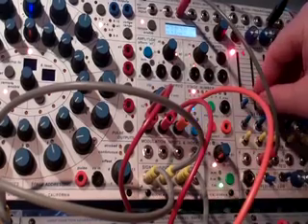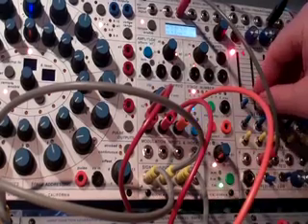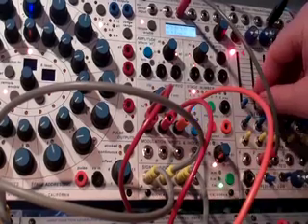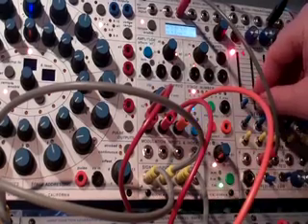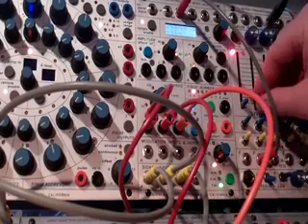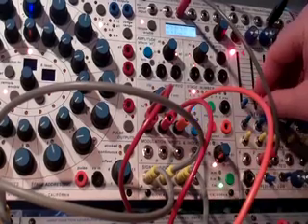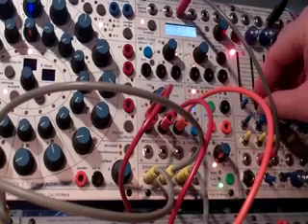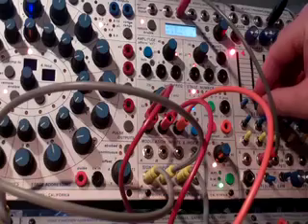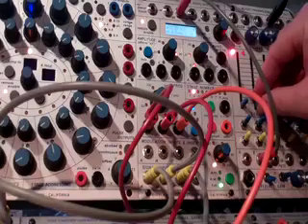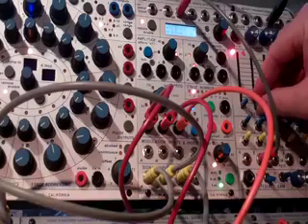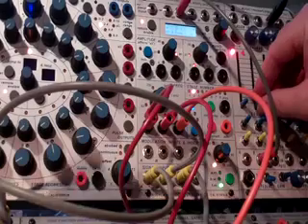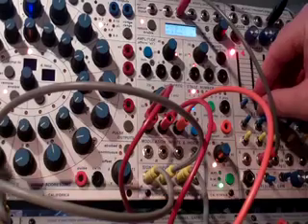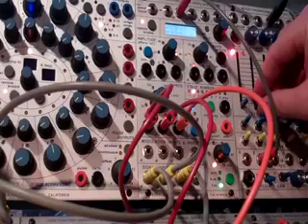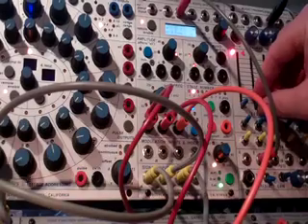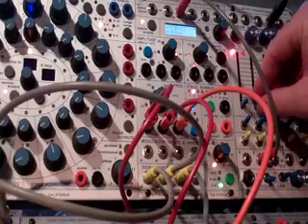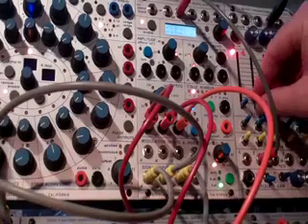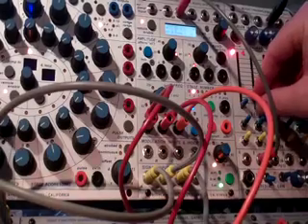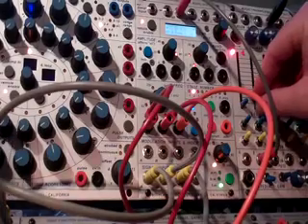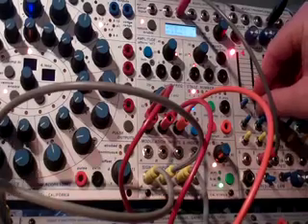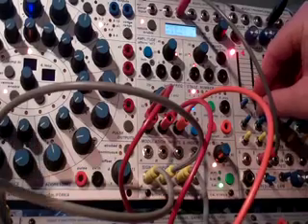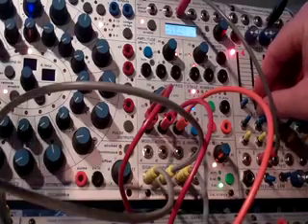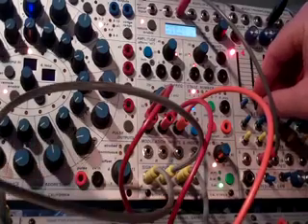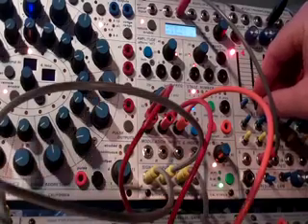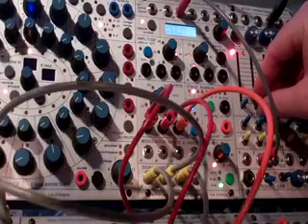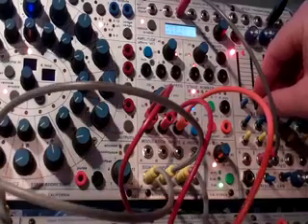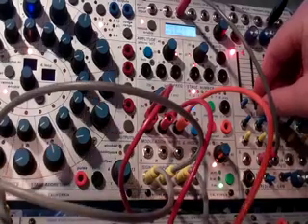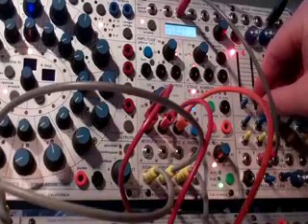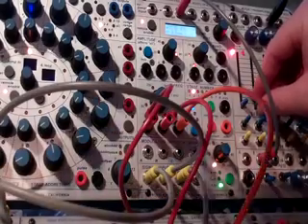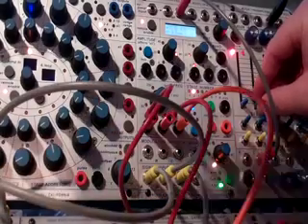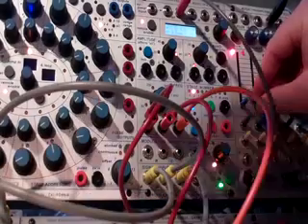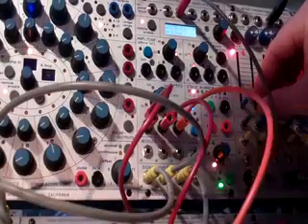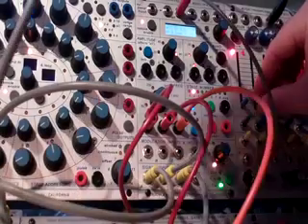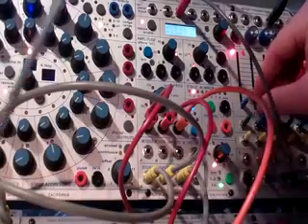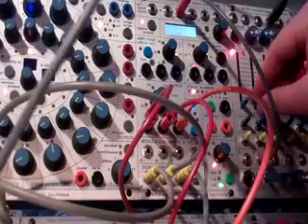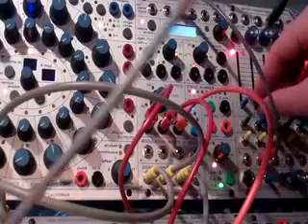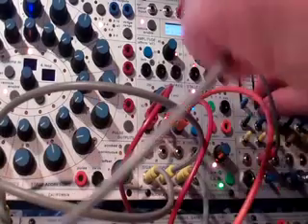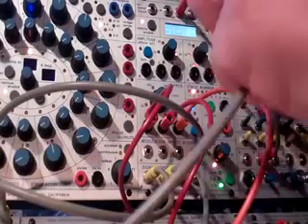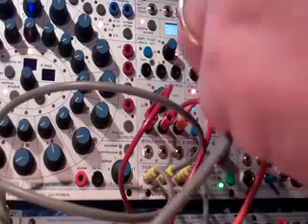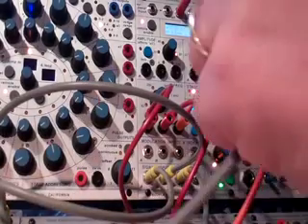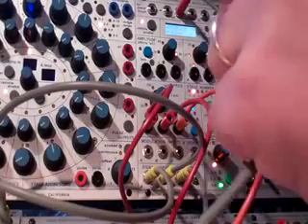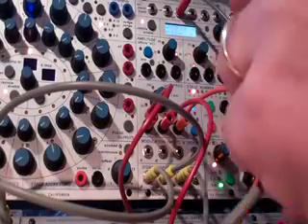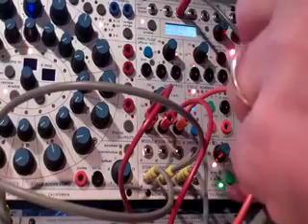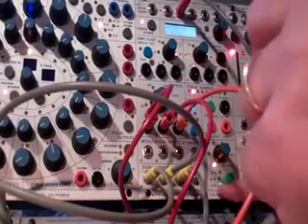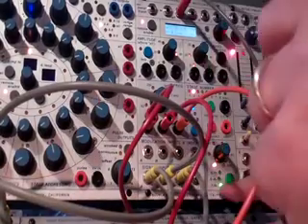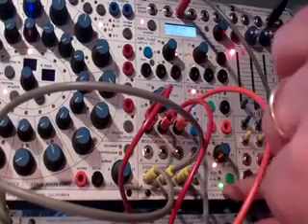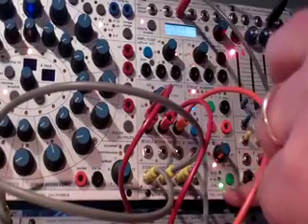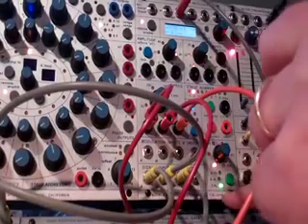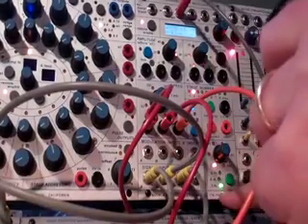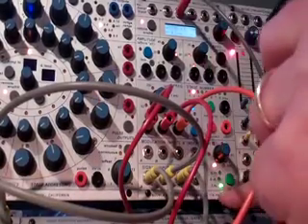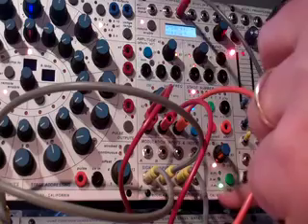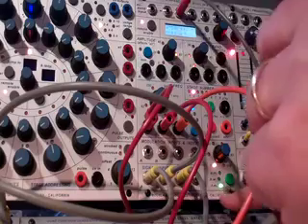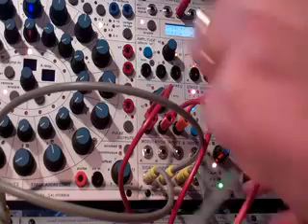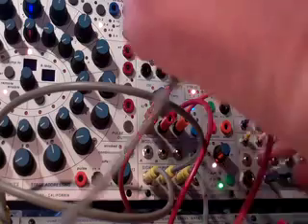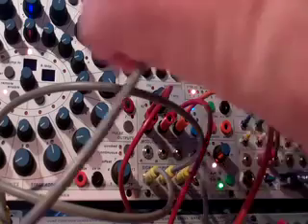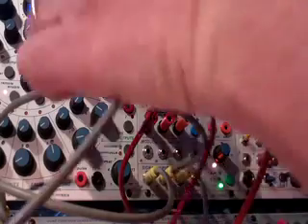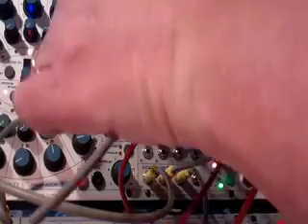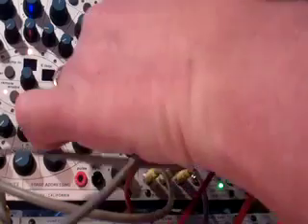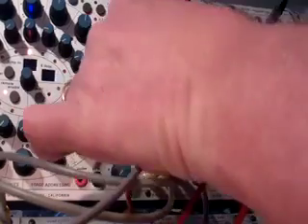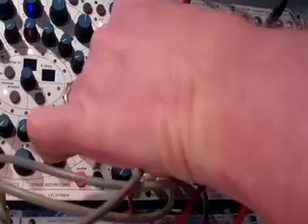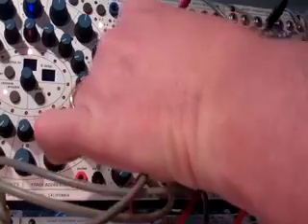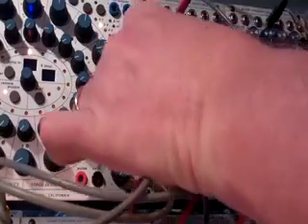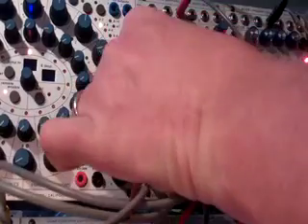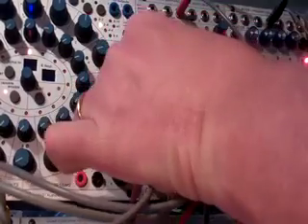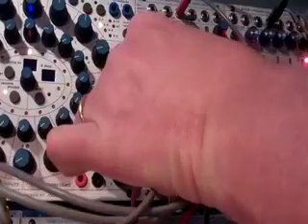Going back to A, and now I'm going to take a different pitch and go in and frequency modulate the A signal.